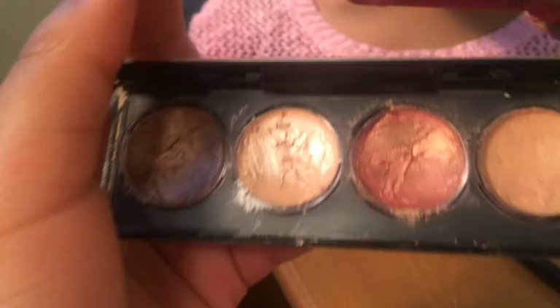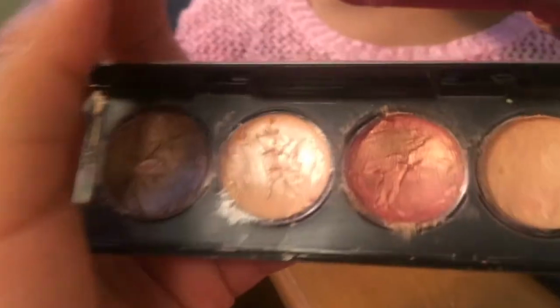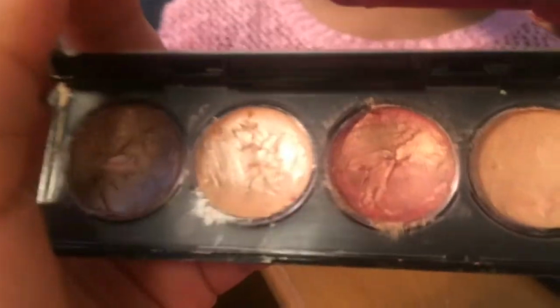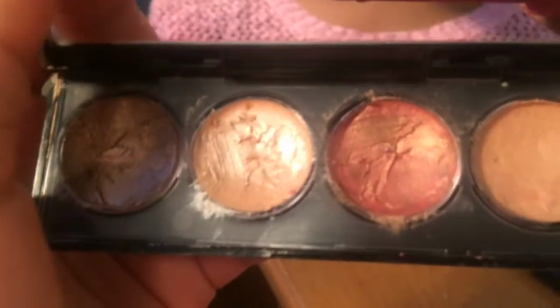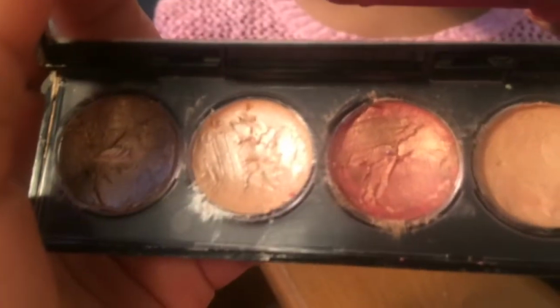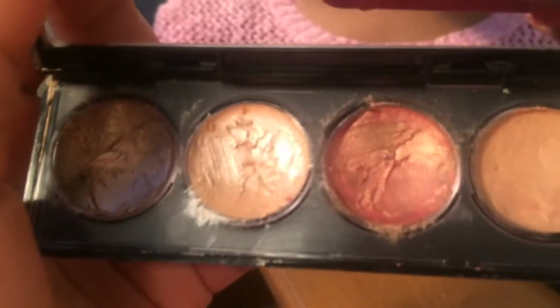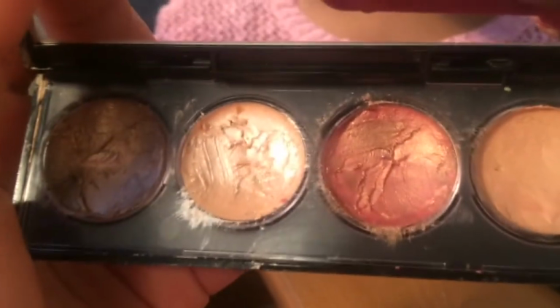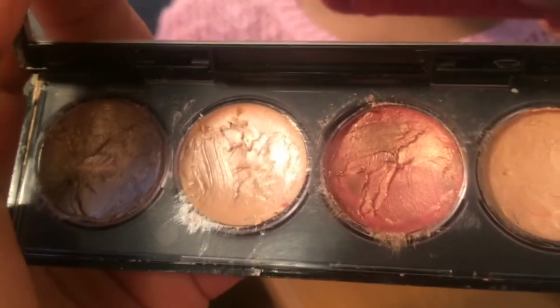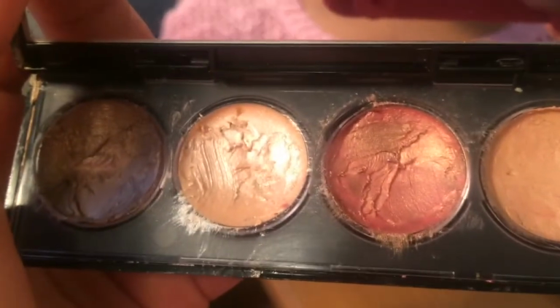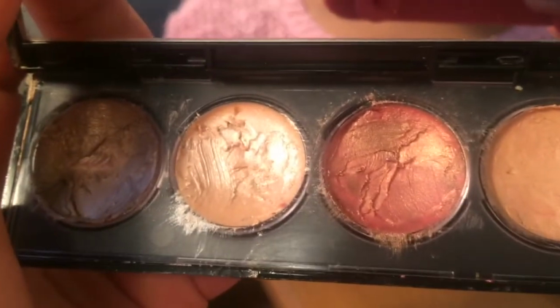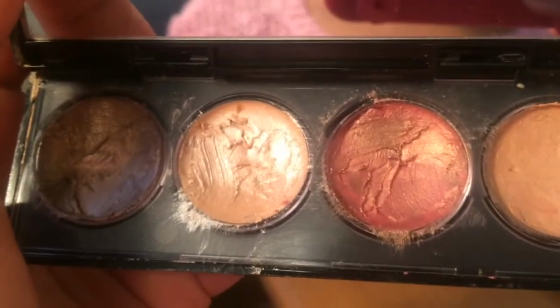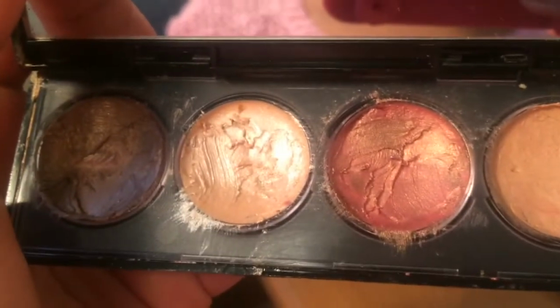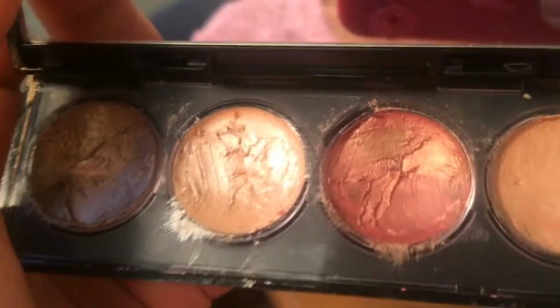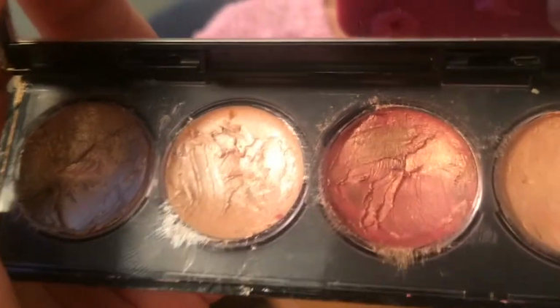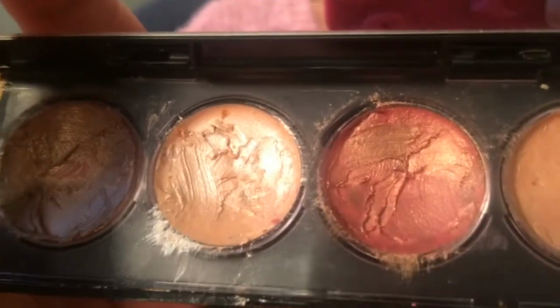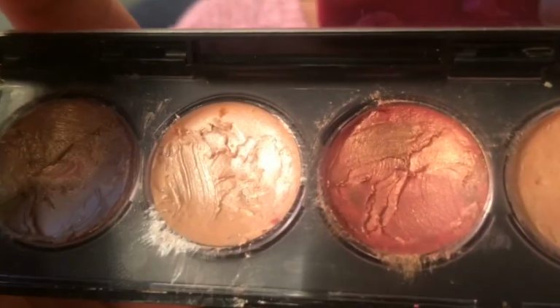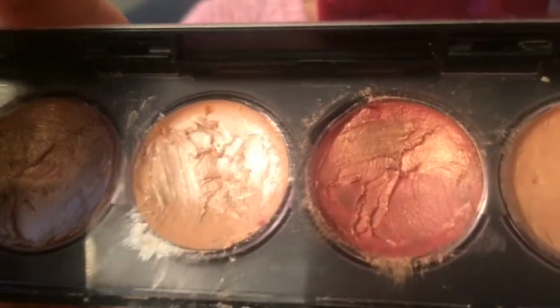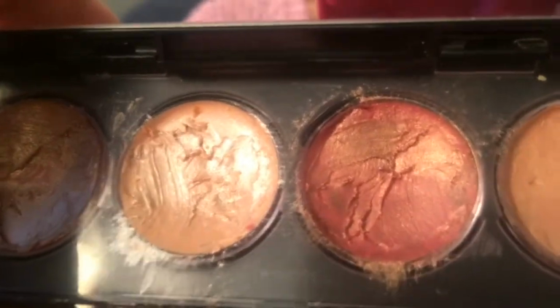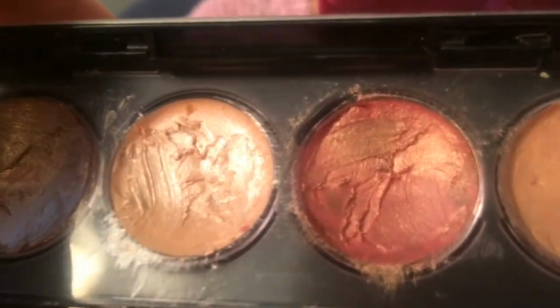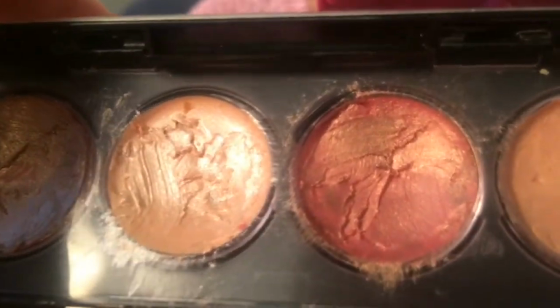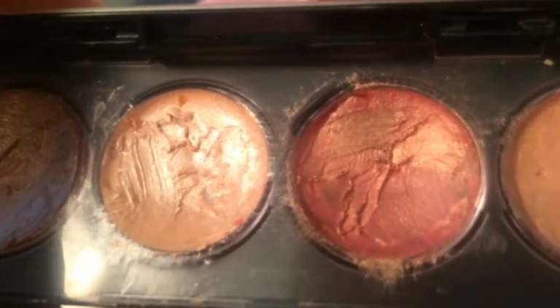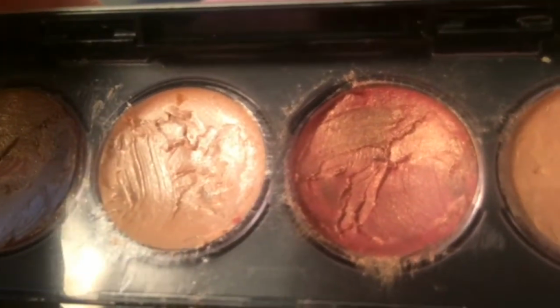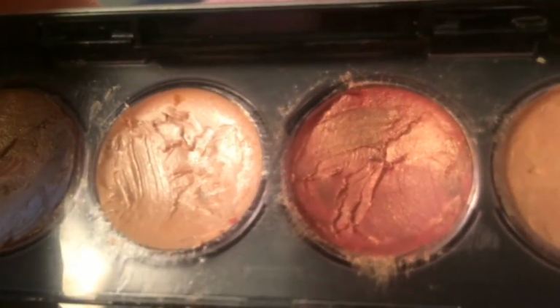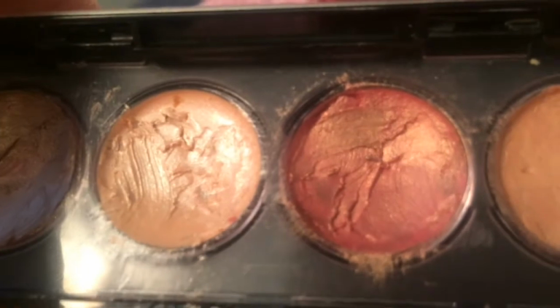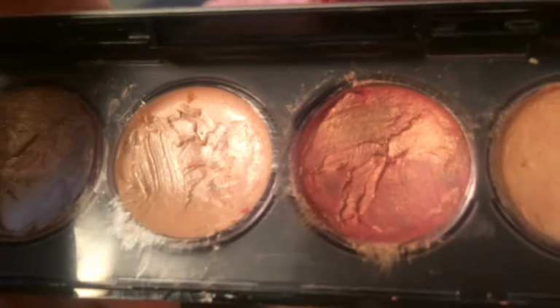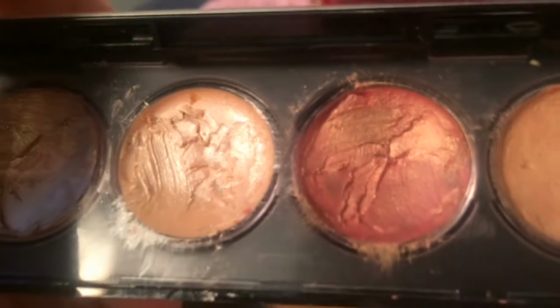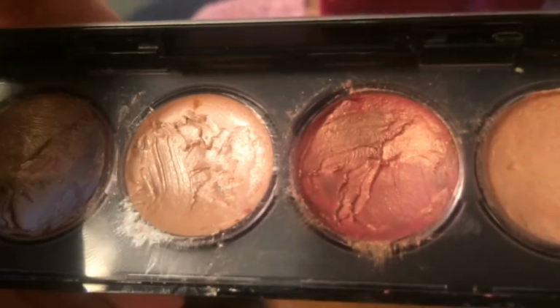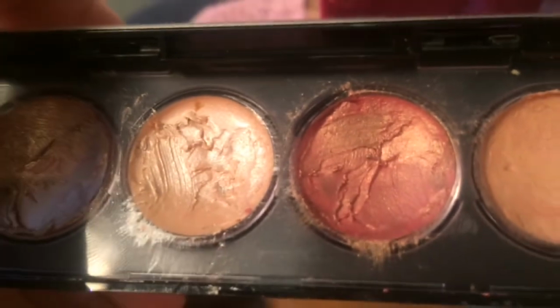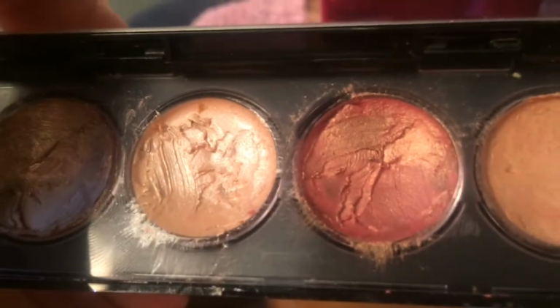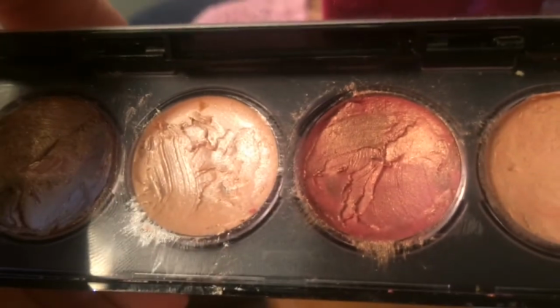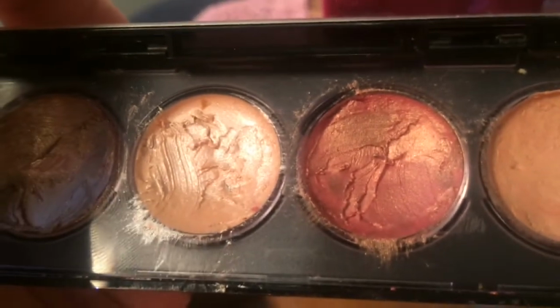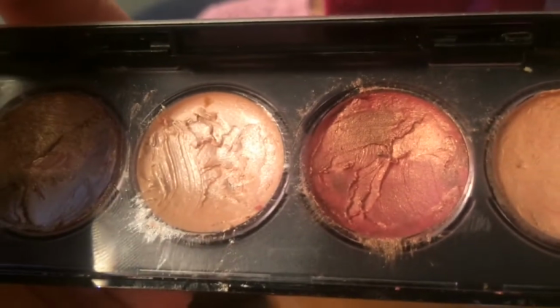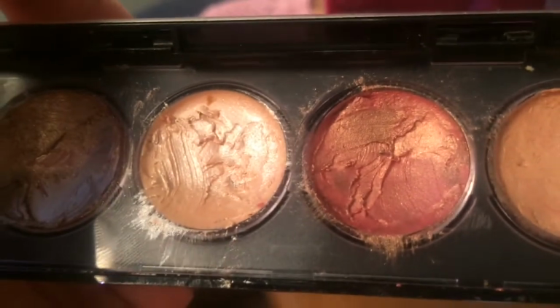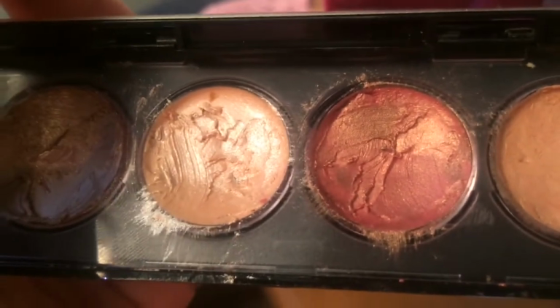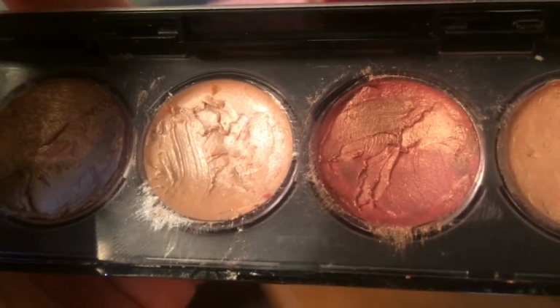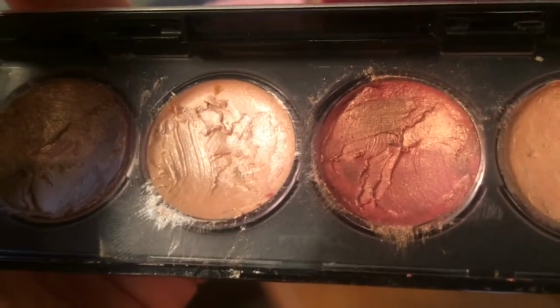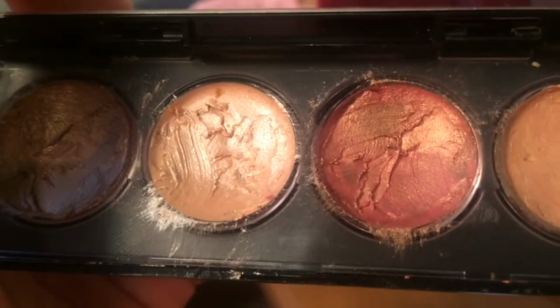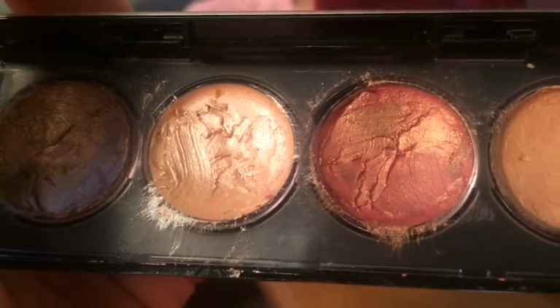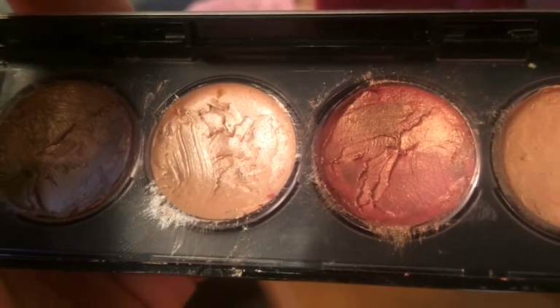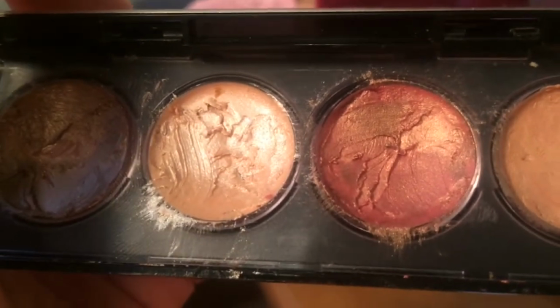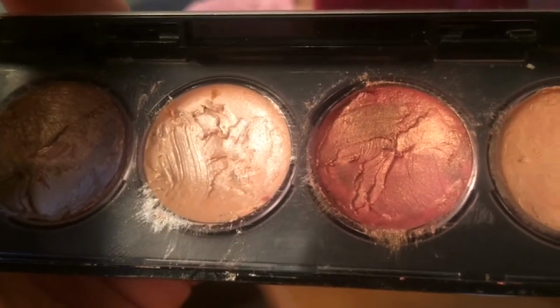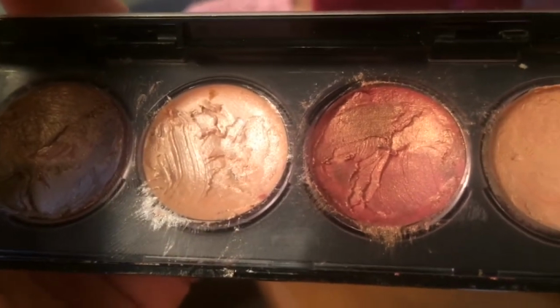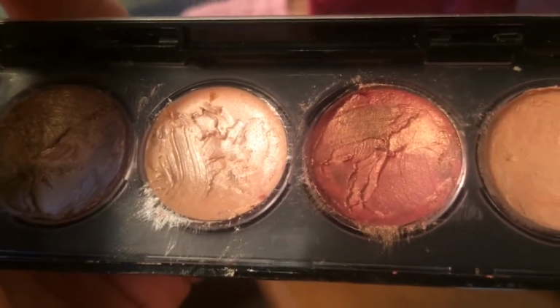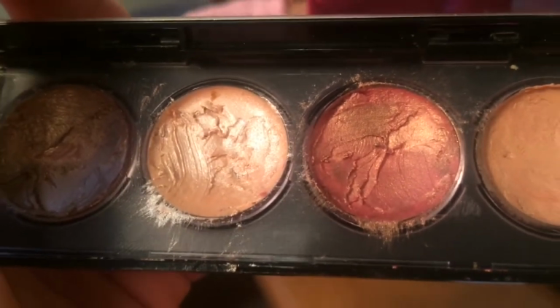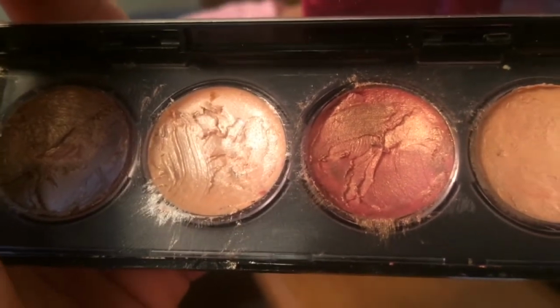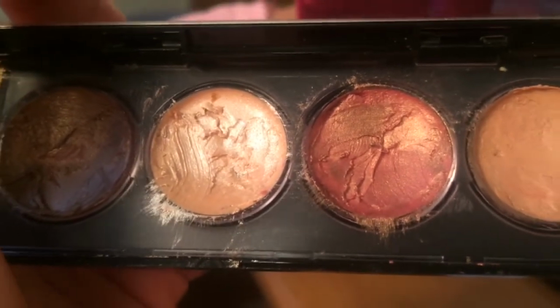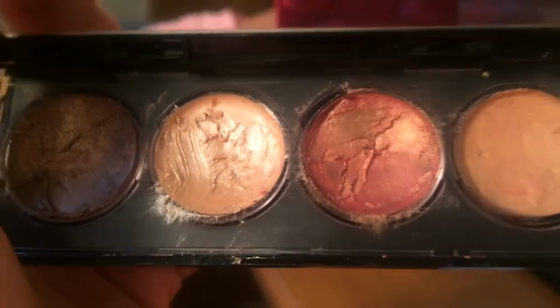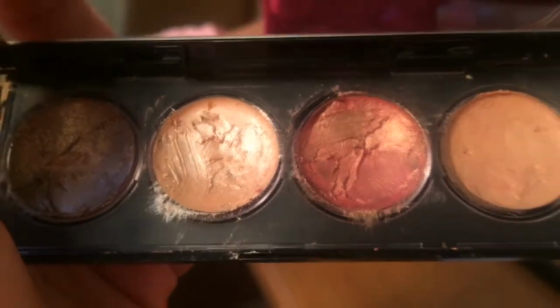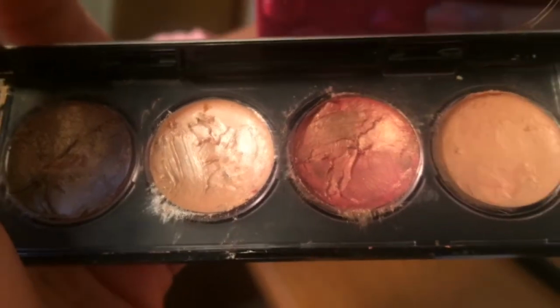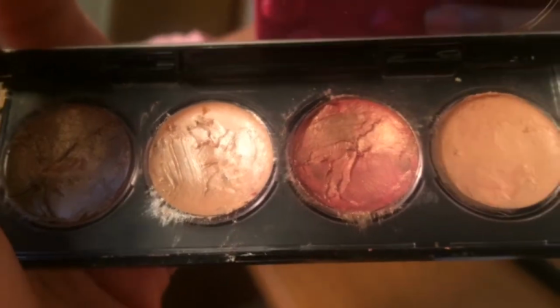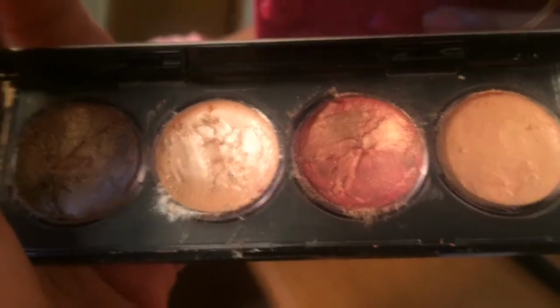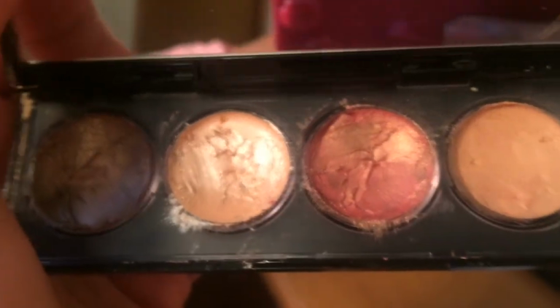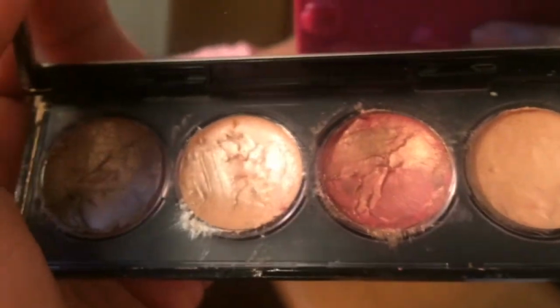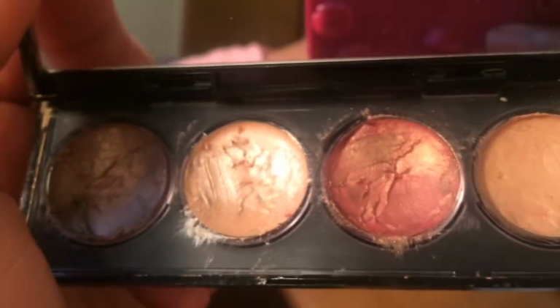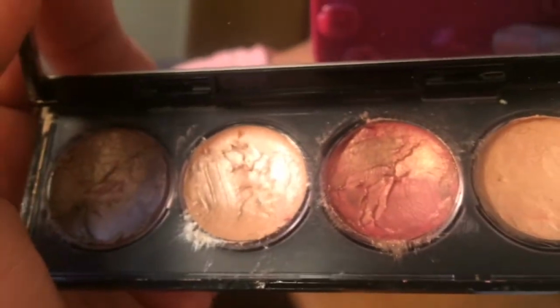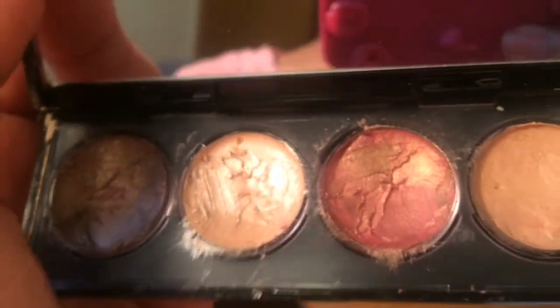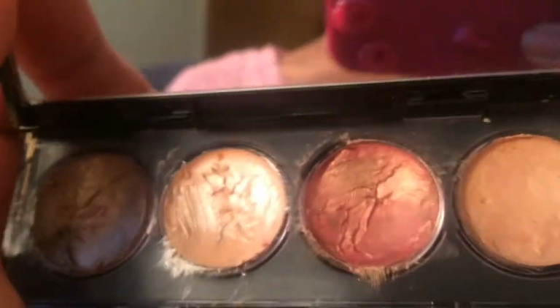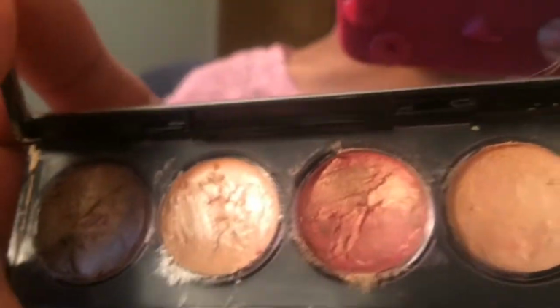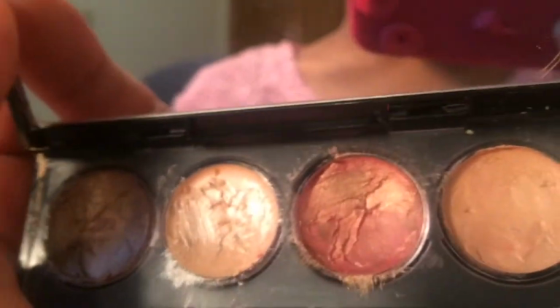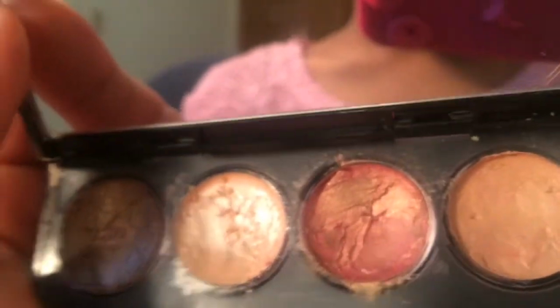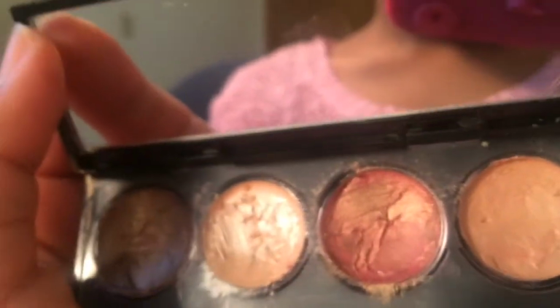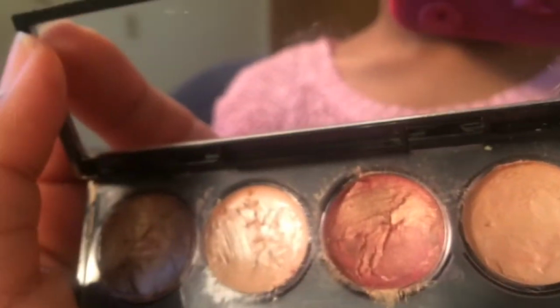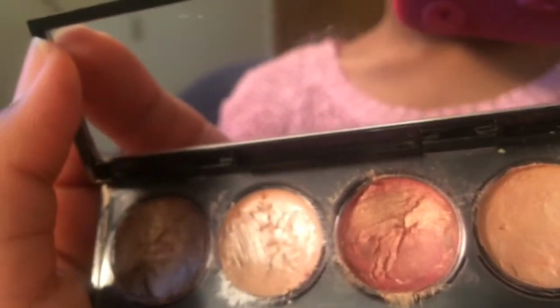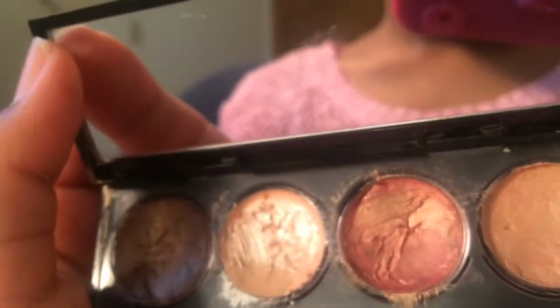Now I'll be taking the pinkish cream shadow from this palette. I don't know what palette it is — I've had it for a very long time.